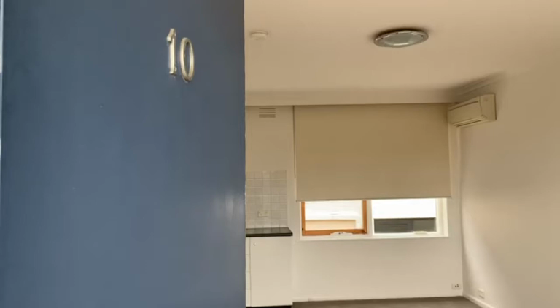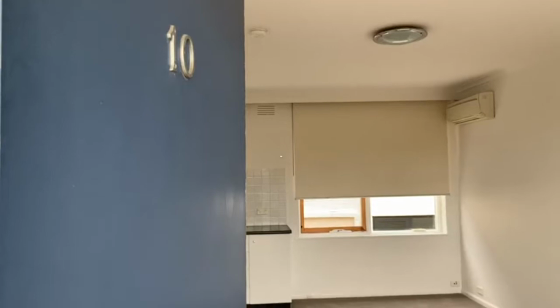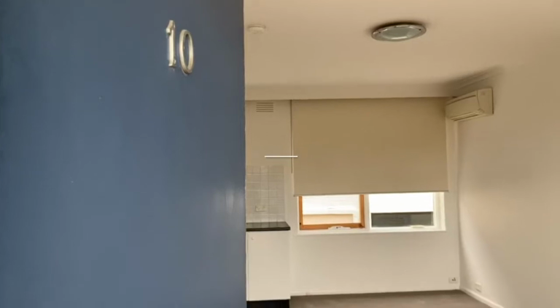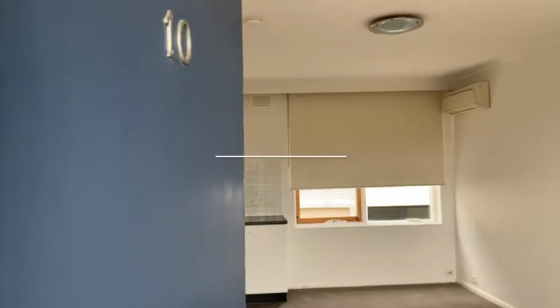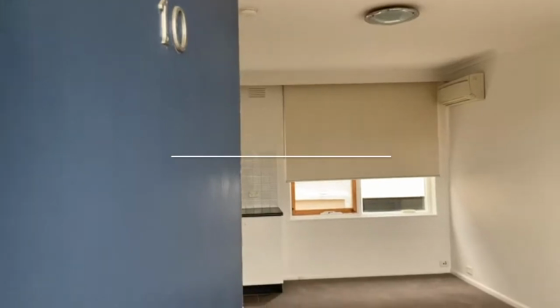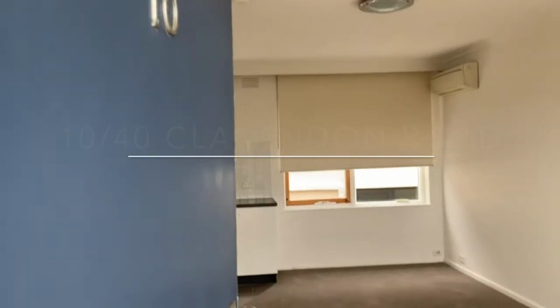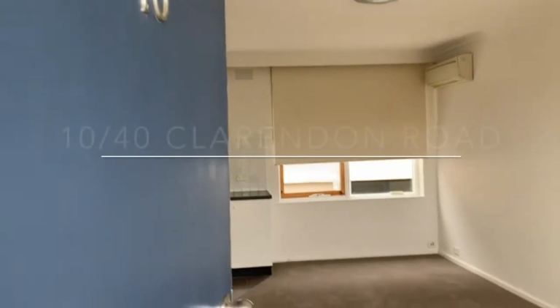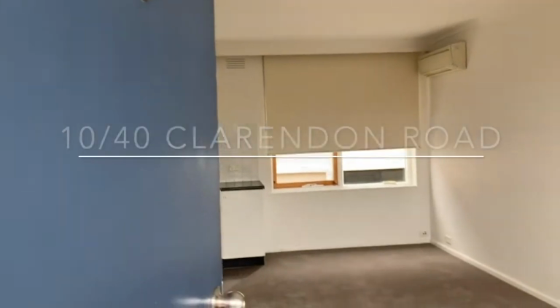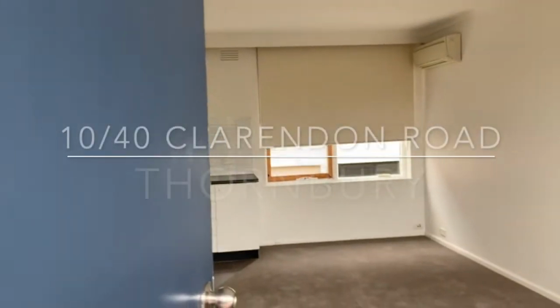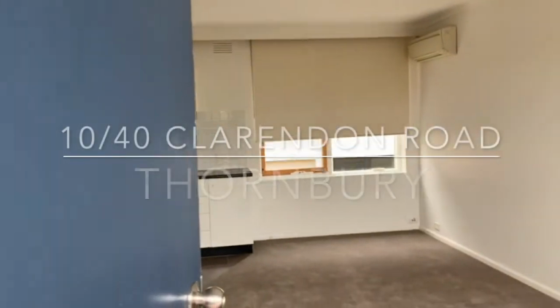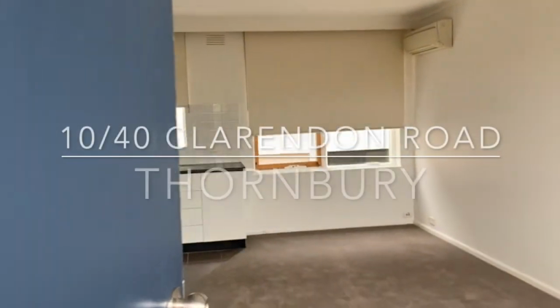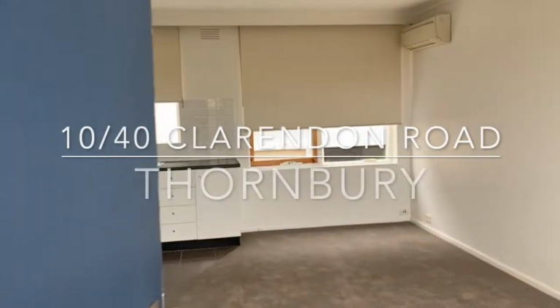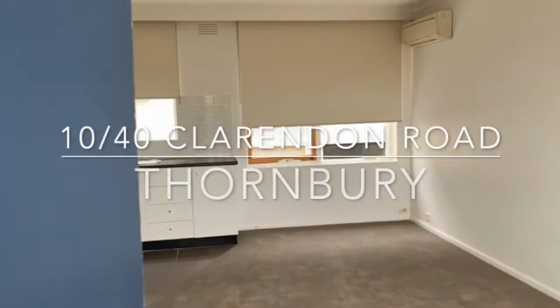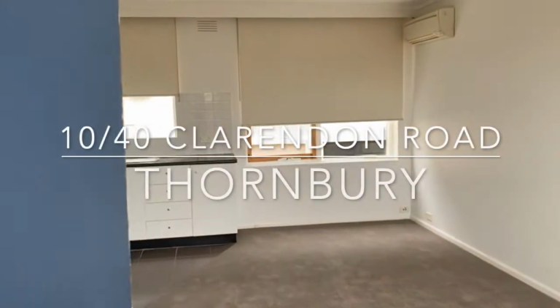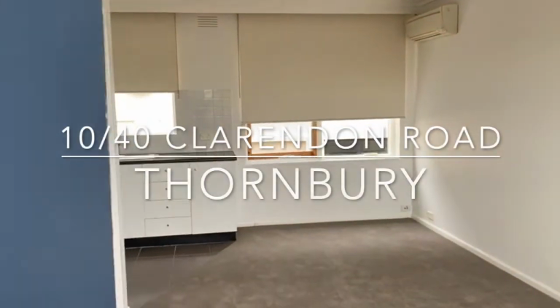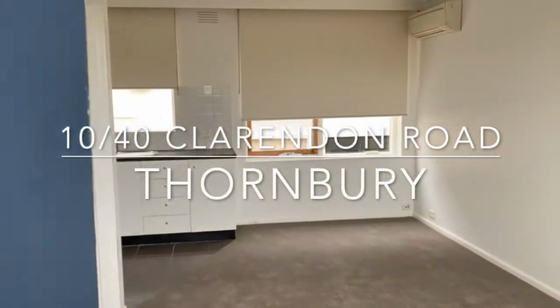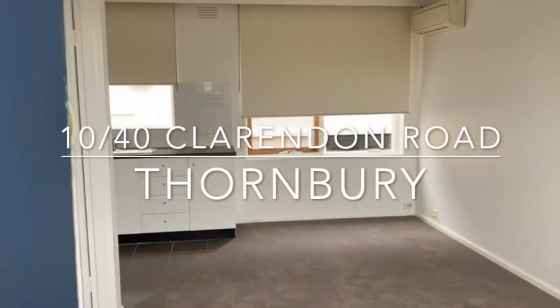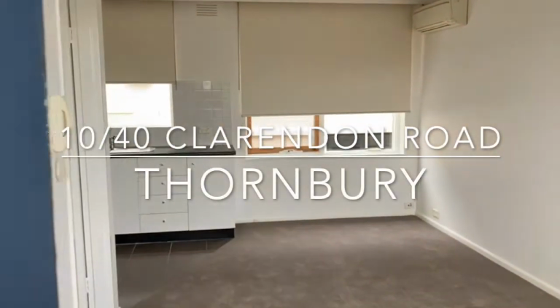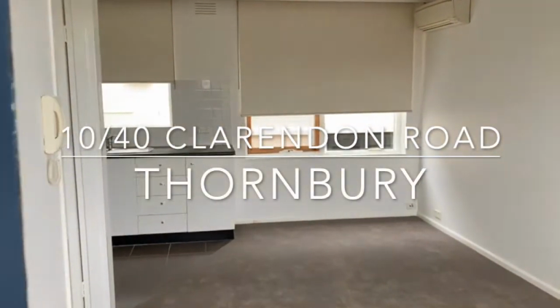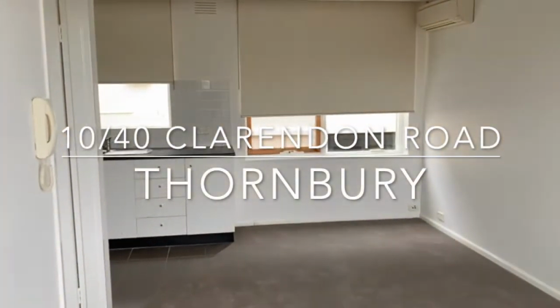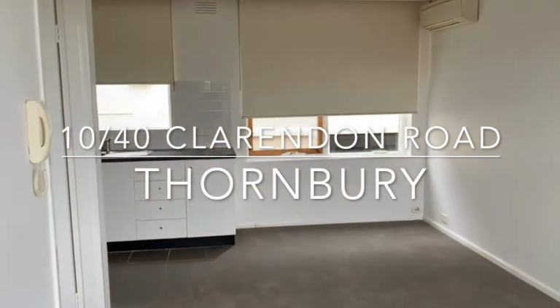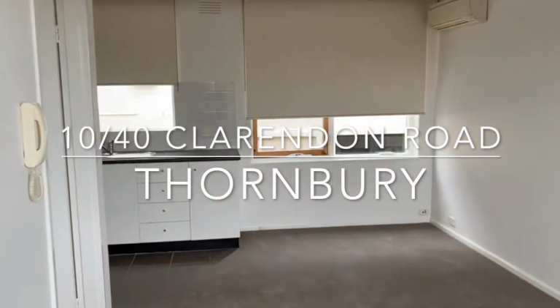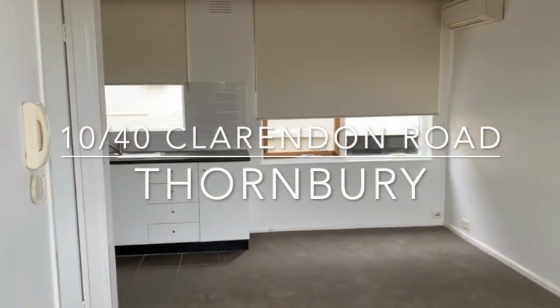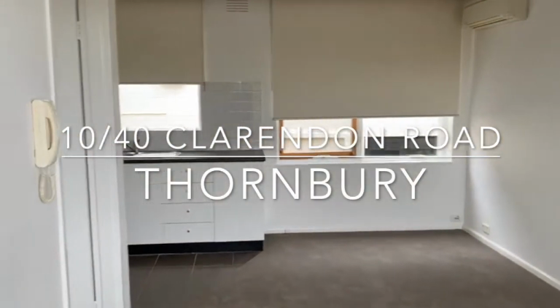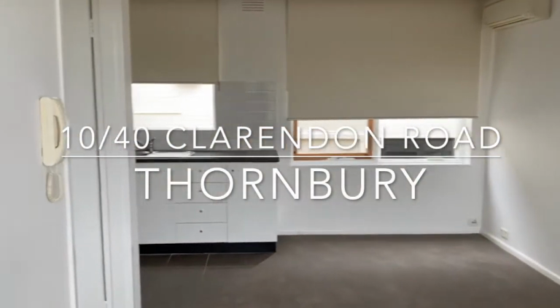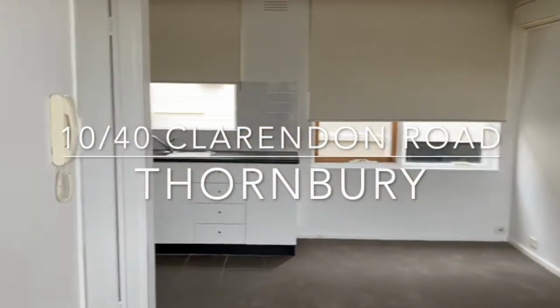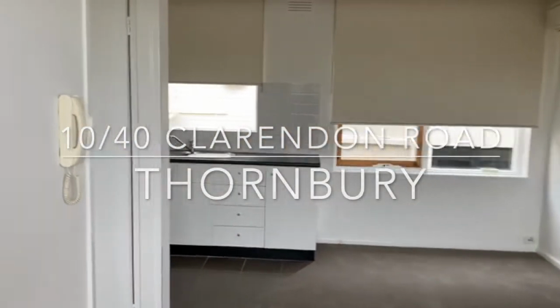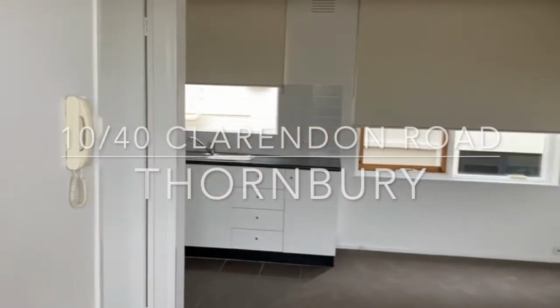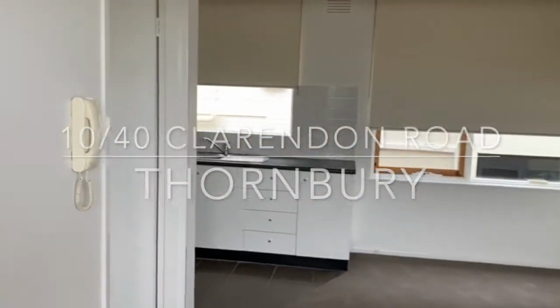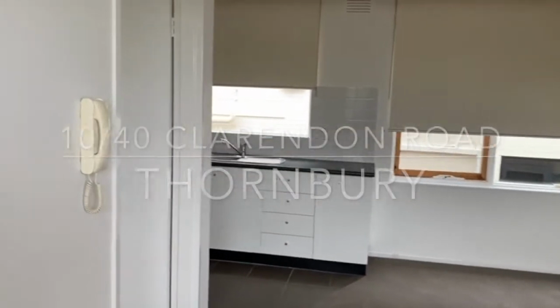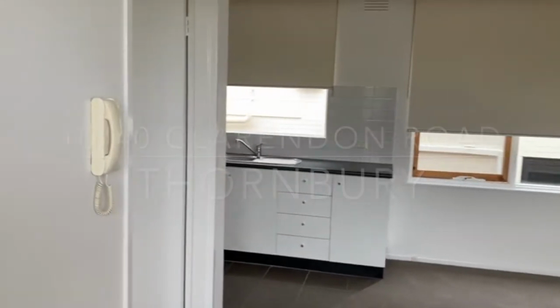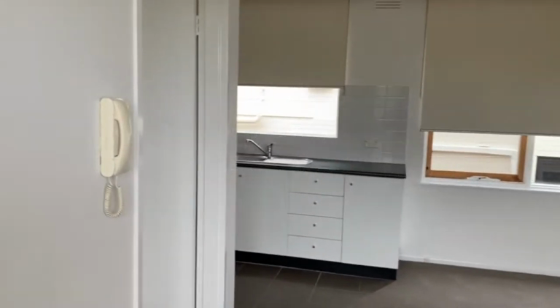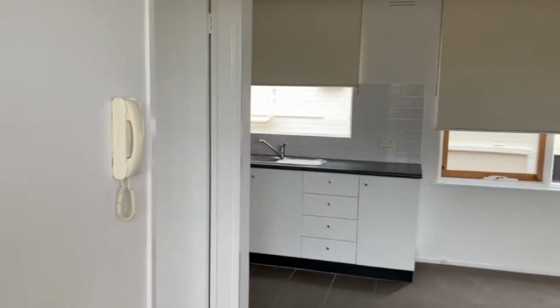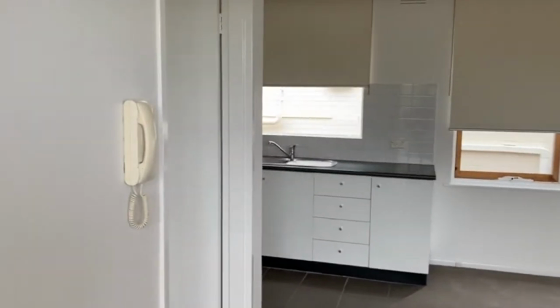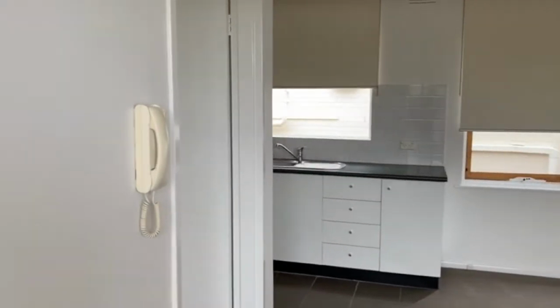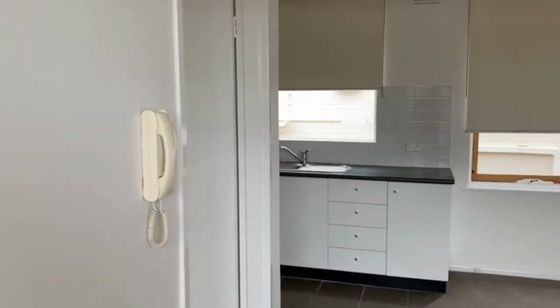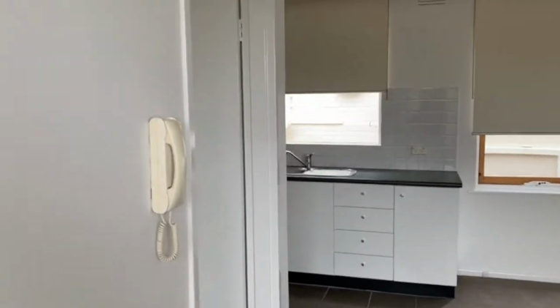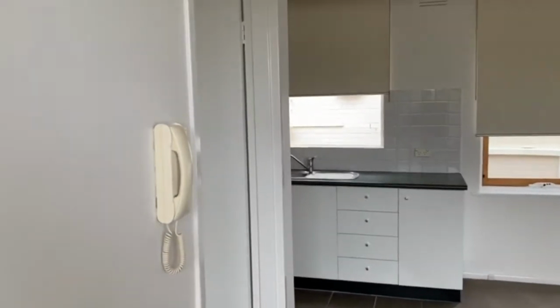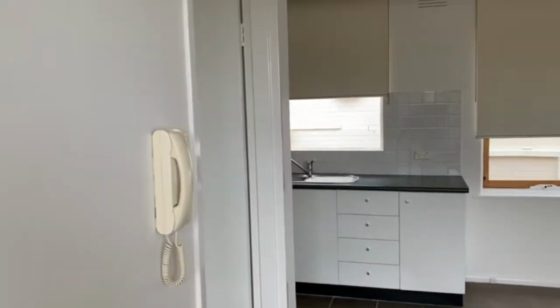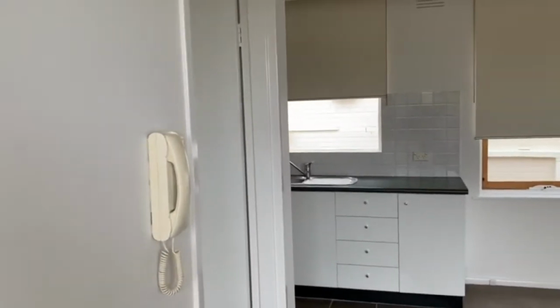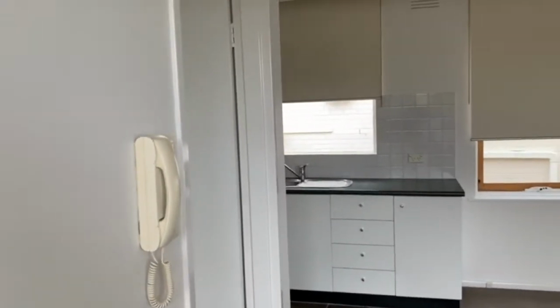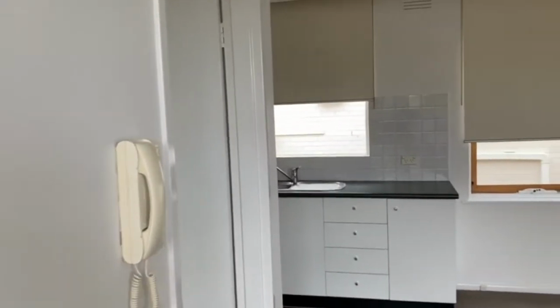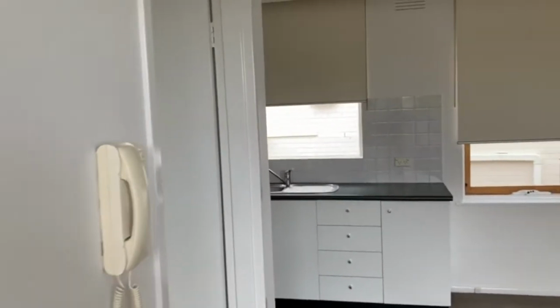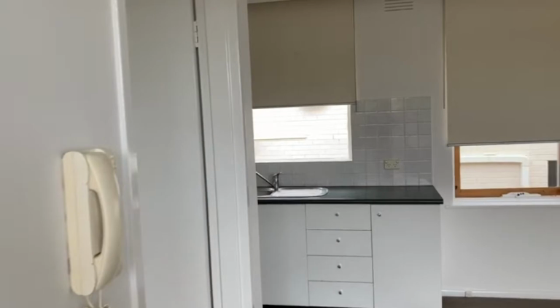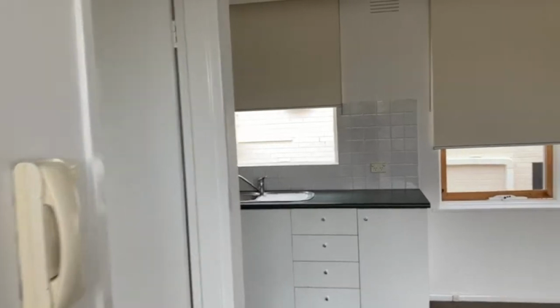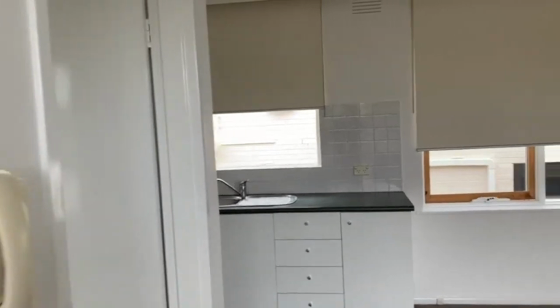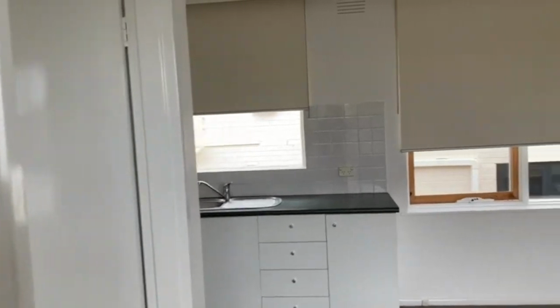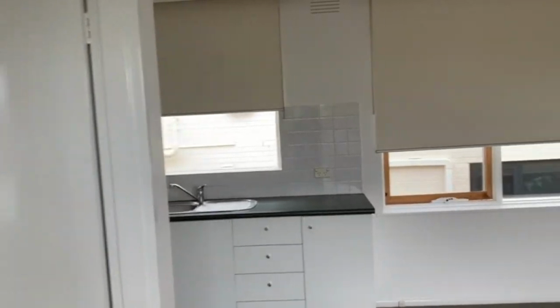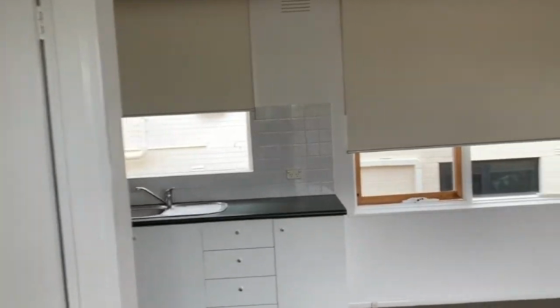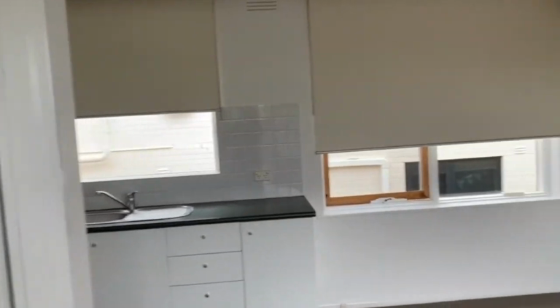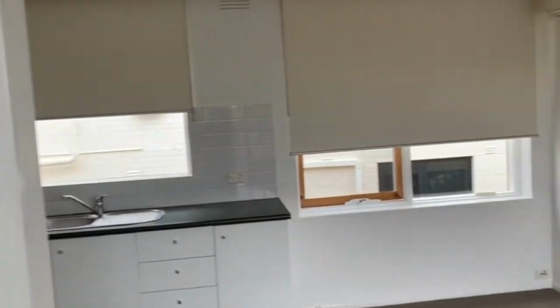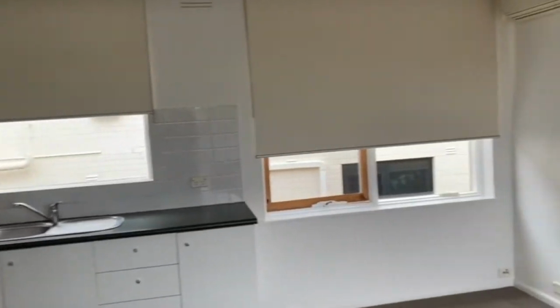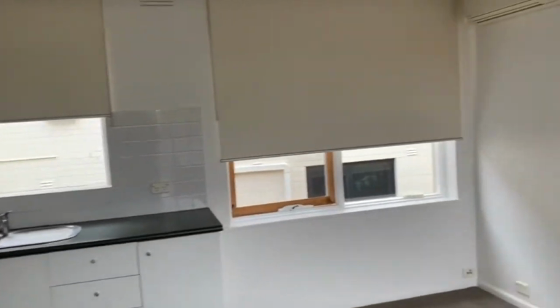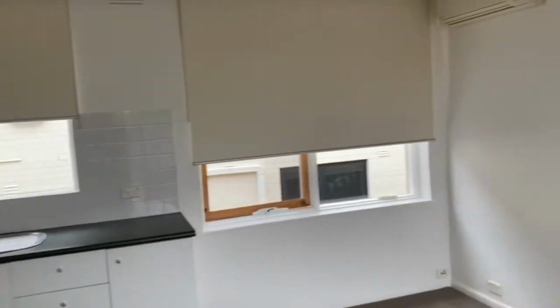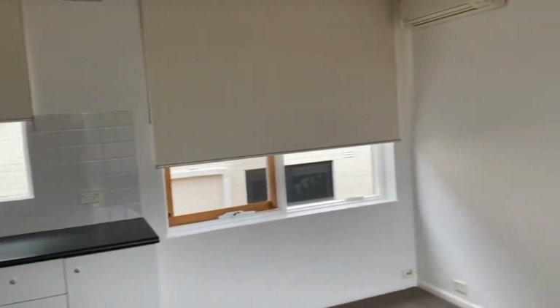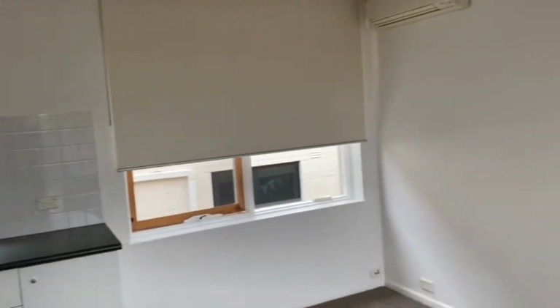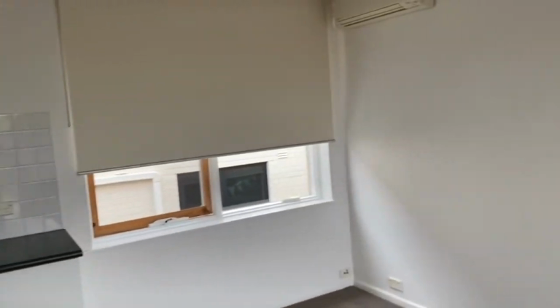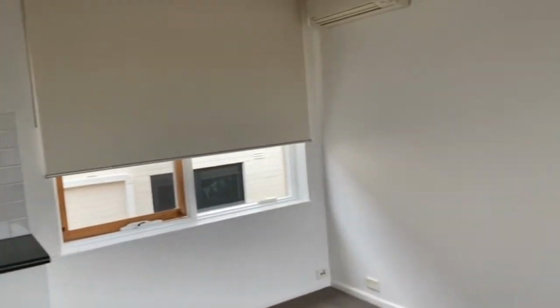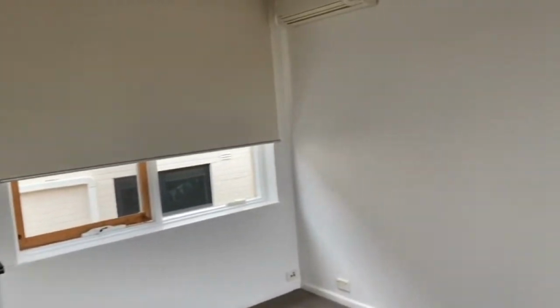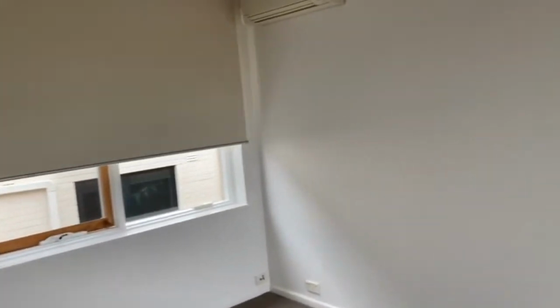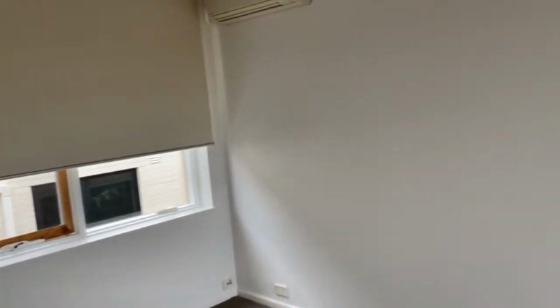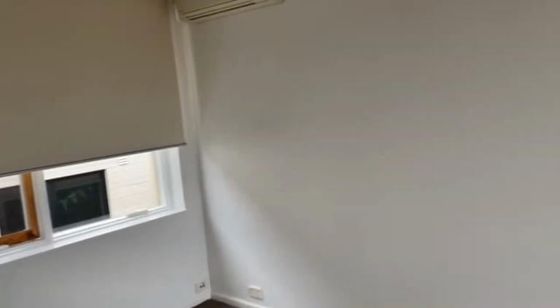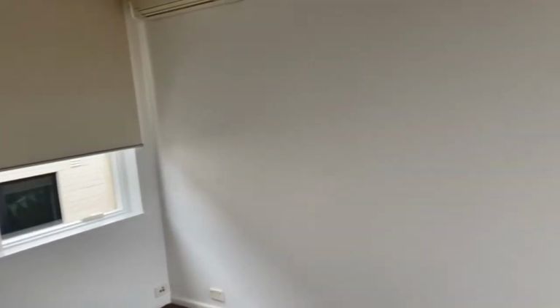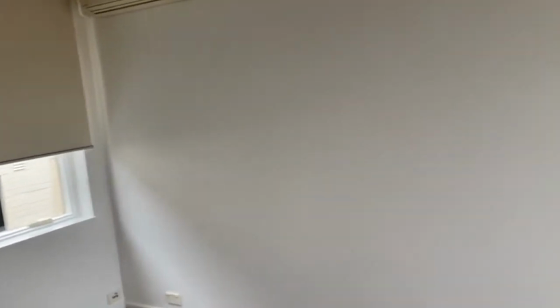Welcome to 10F40 Clarendon Road in Thornbury. Today we're featuring a one bedroom, one bathroom first floor apartment.